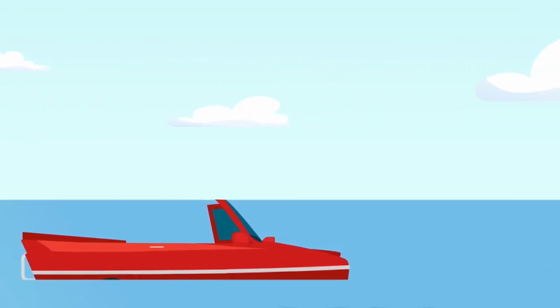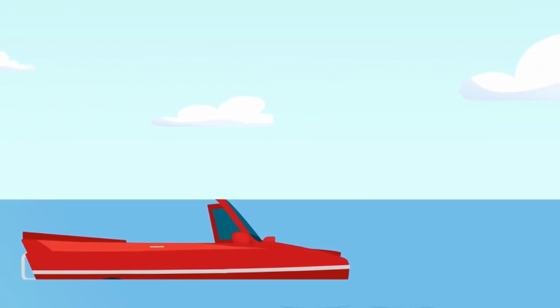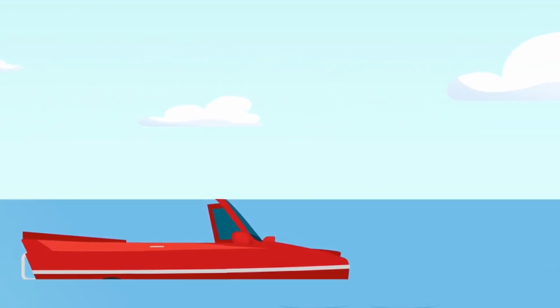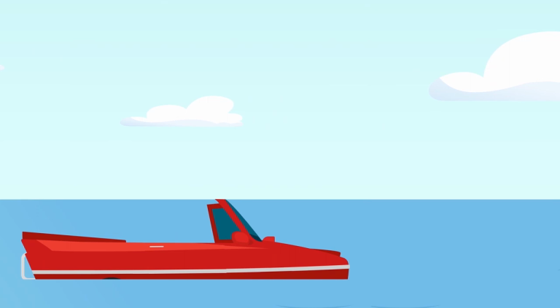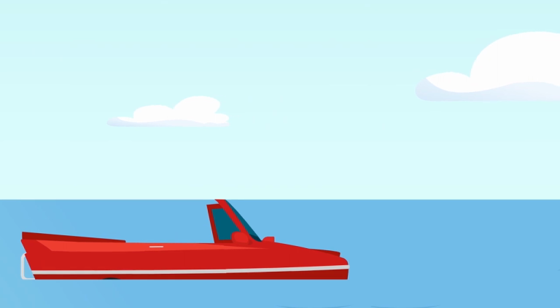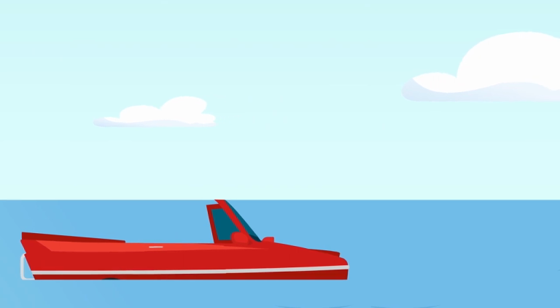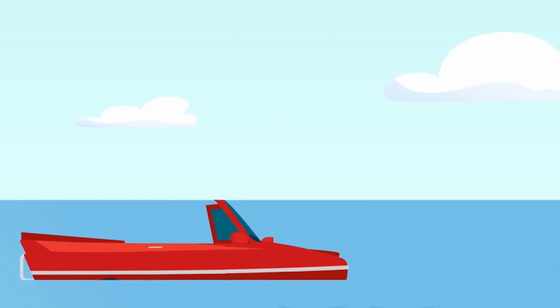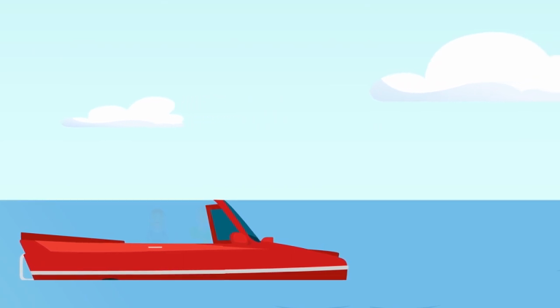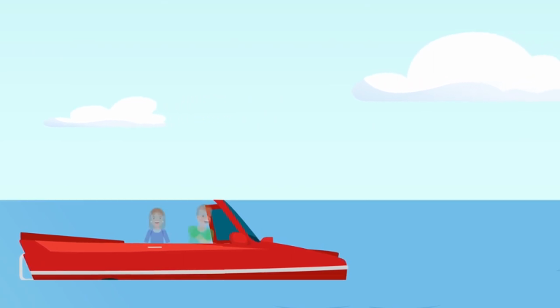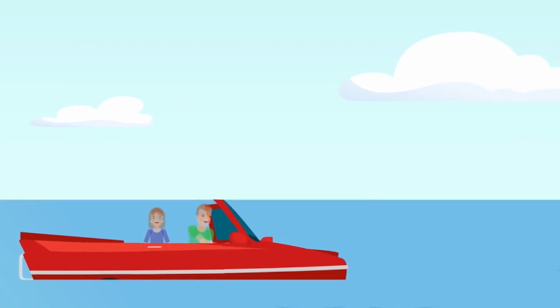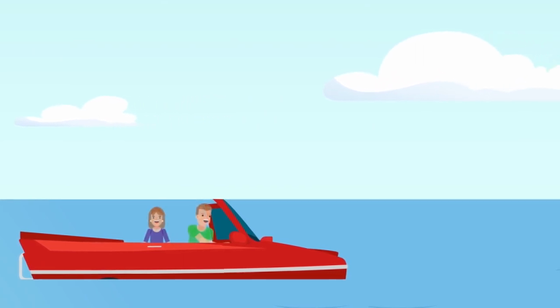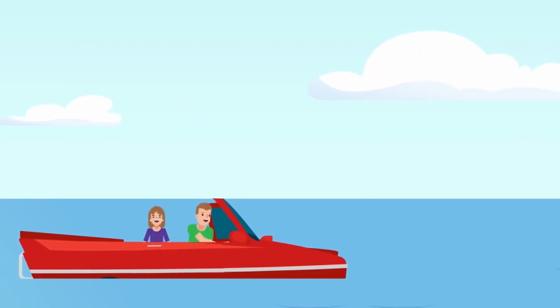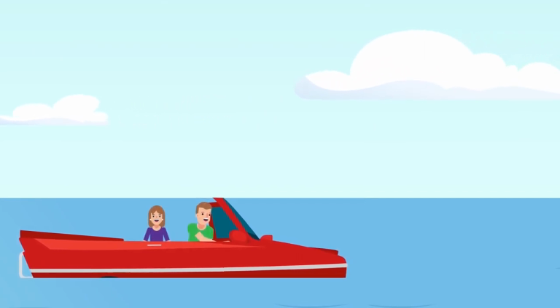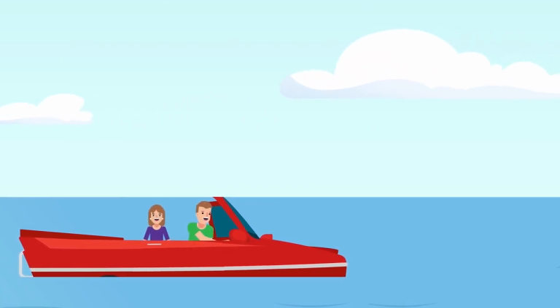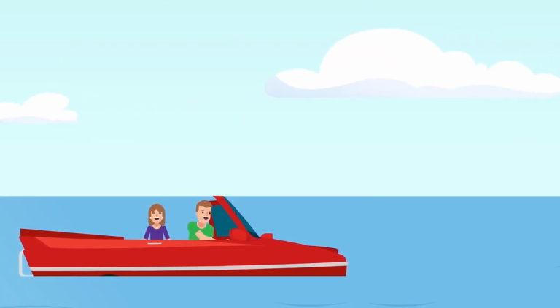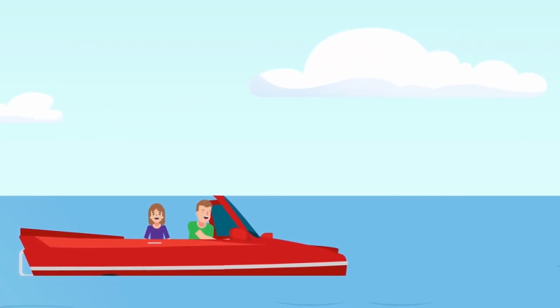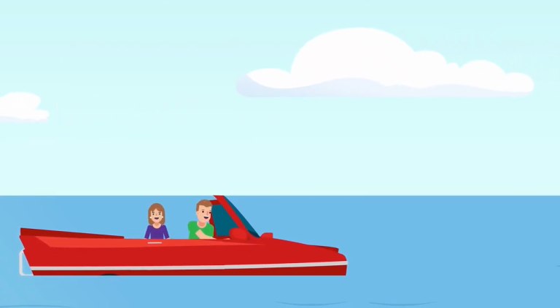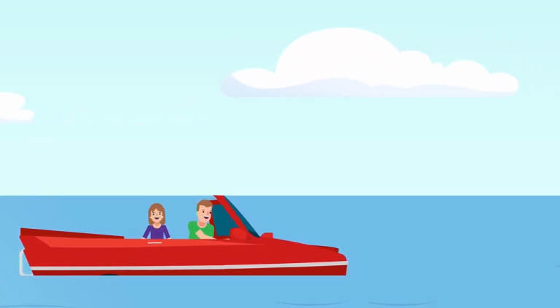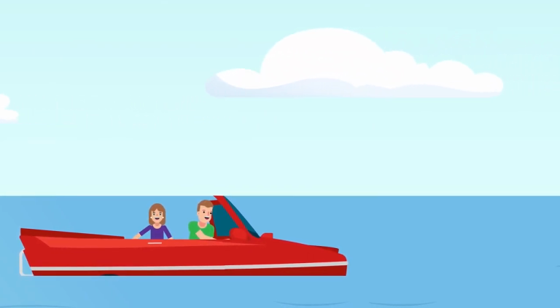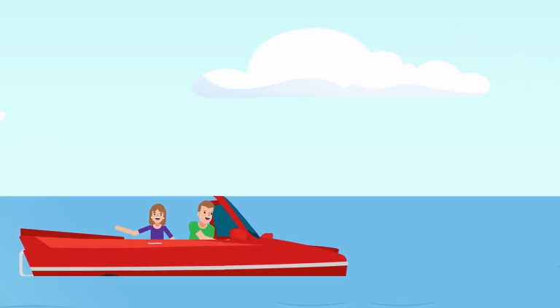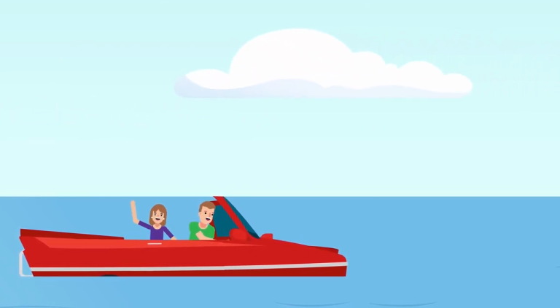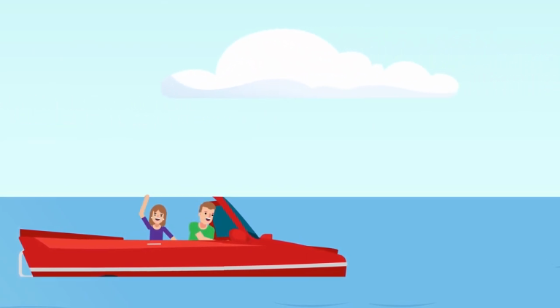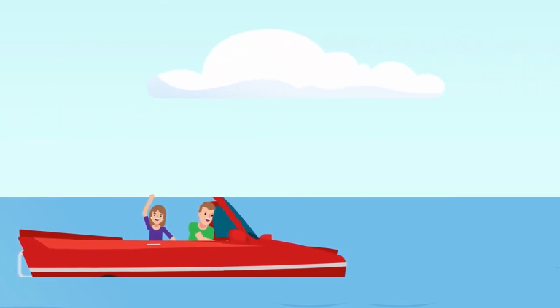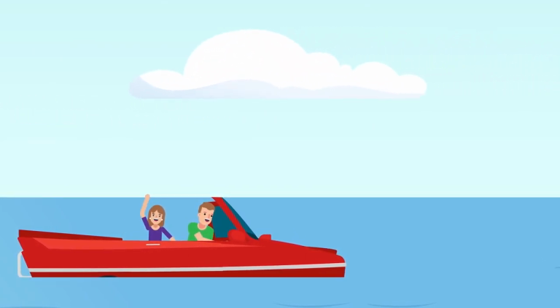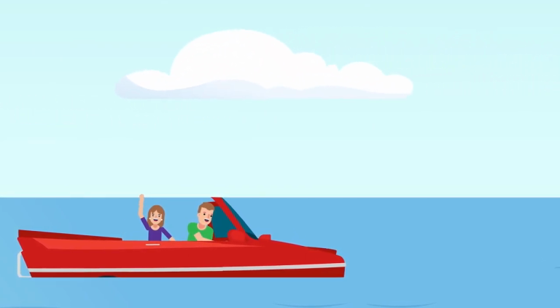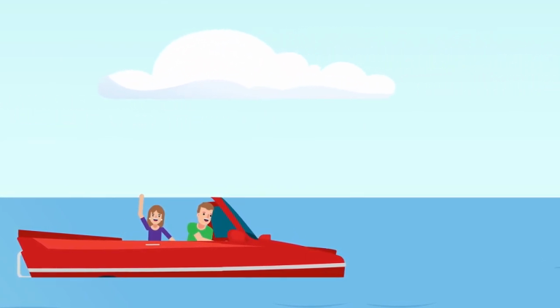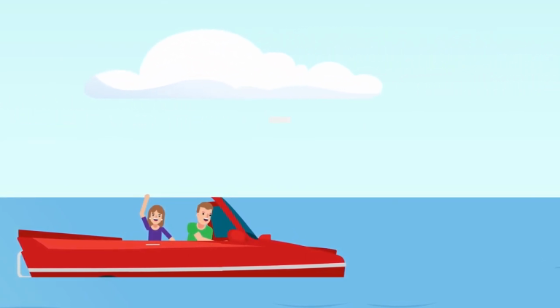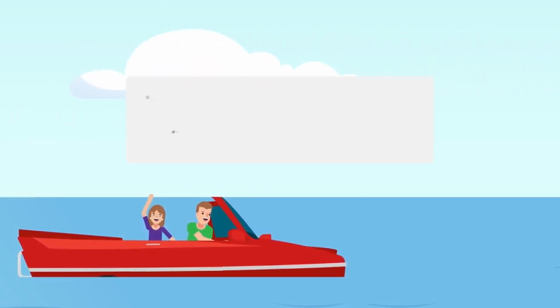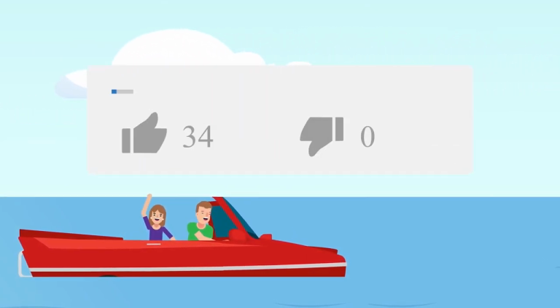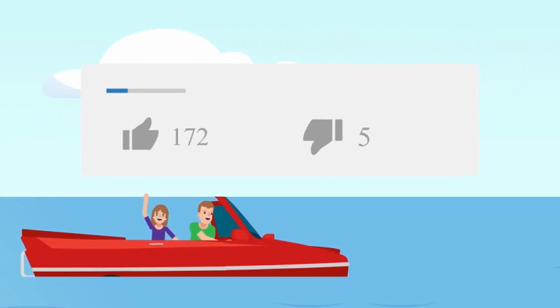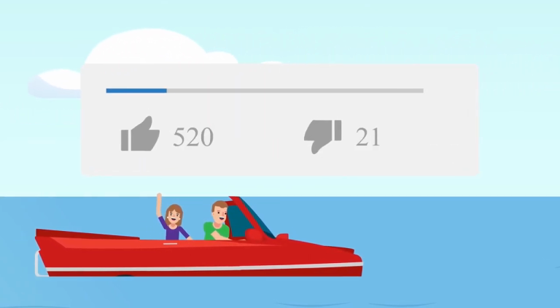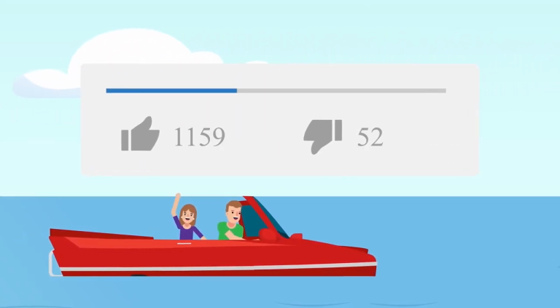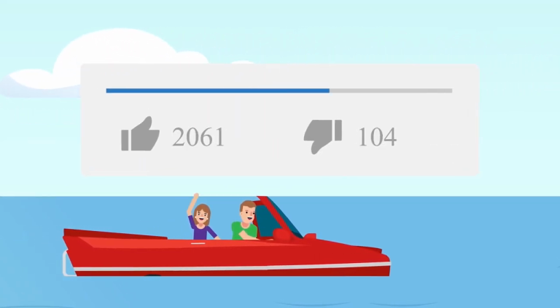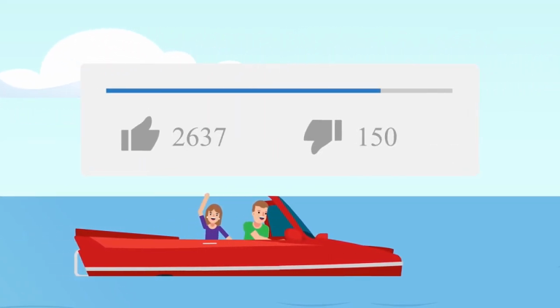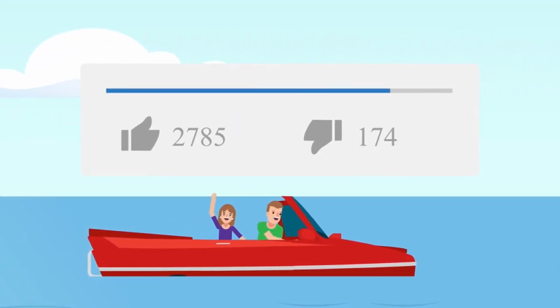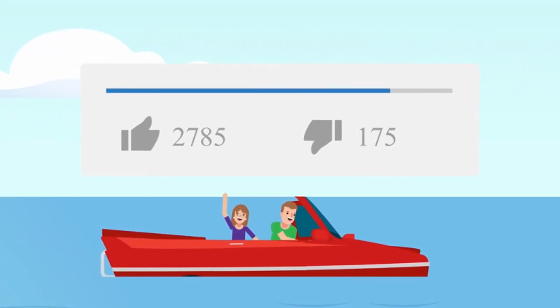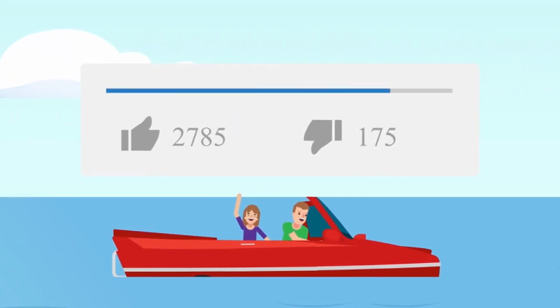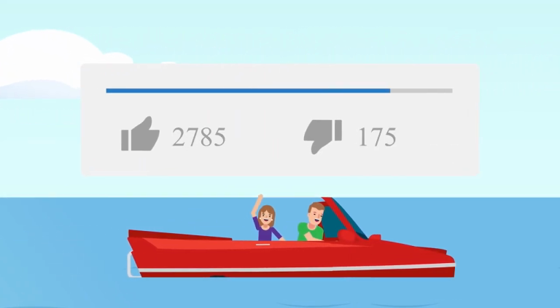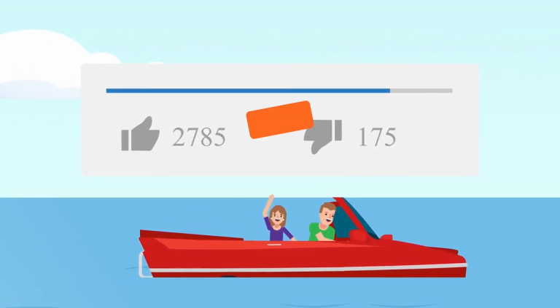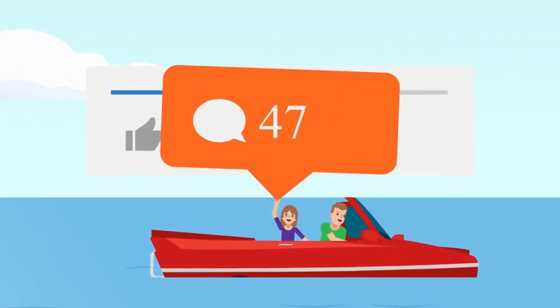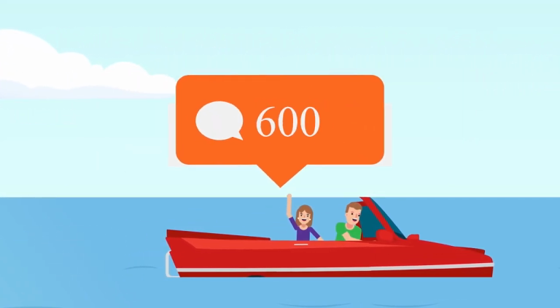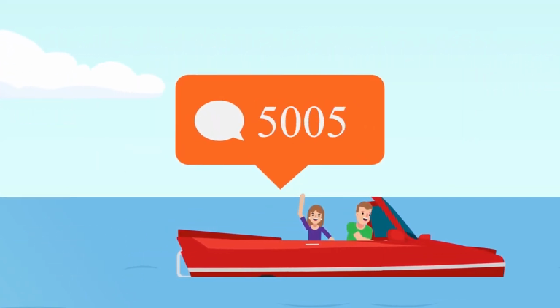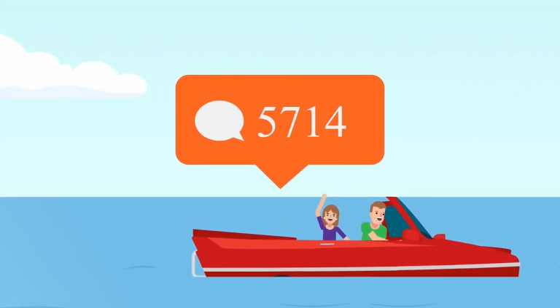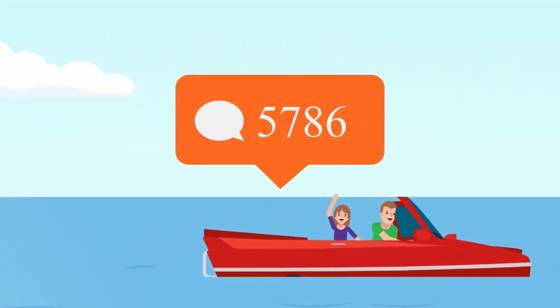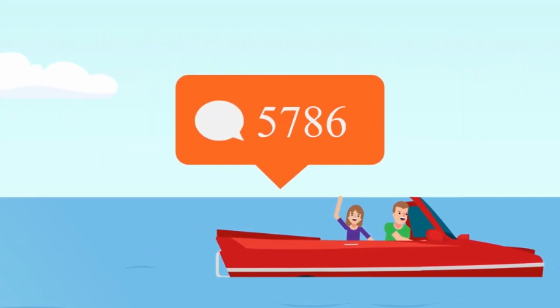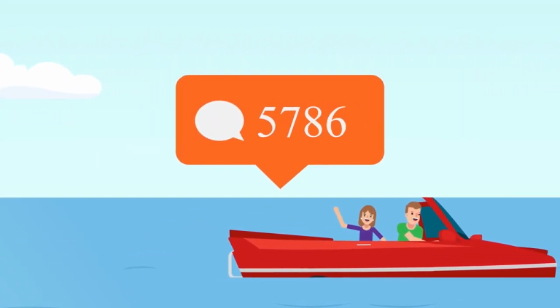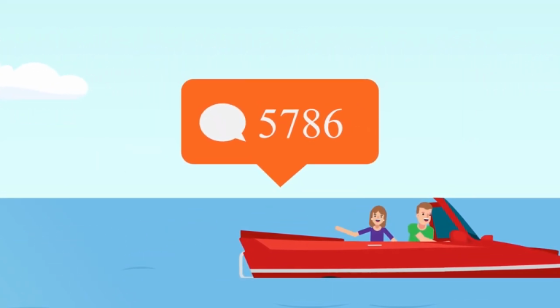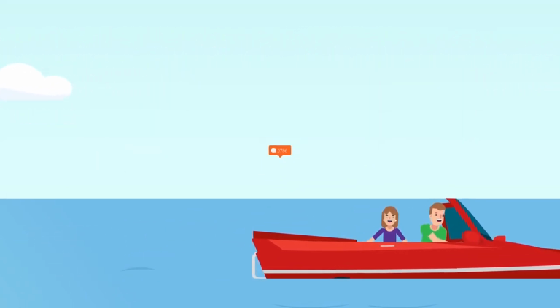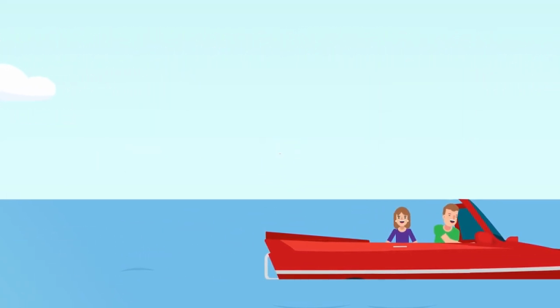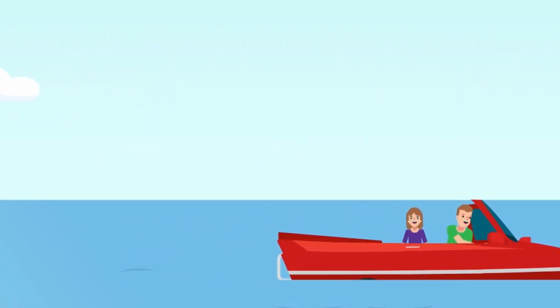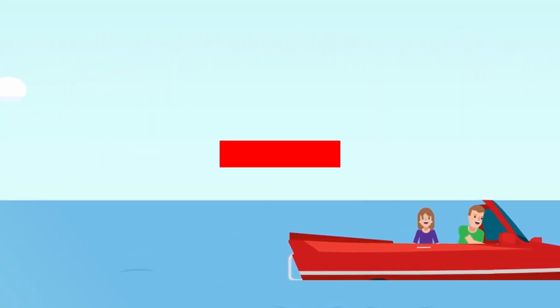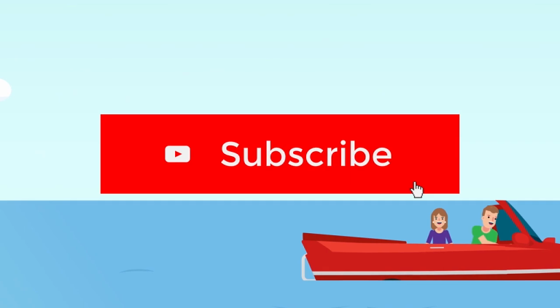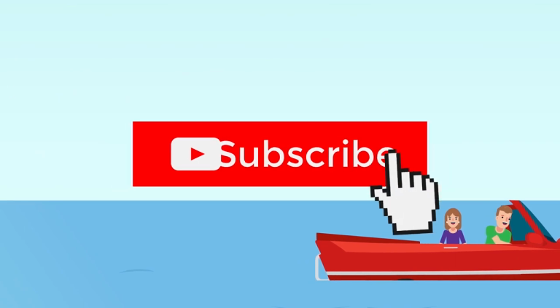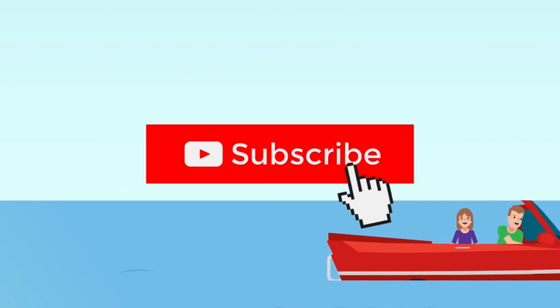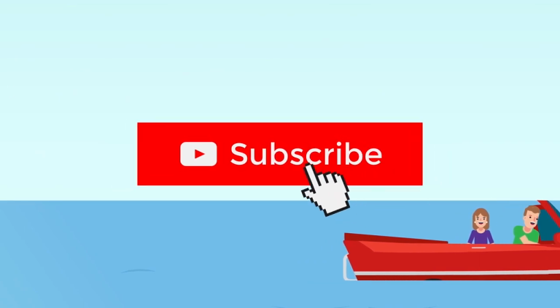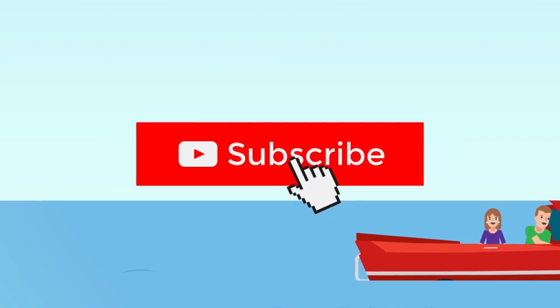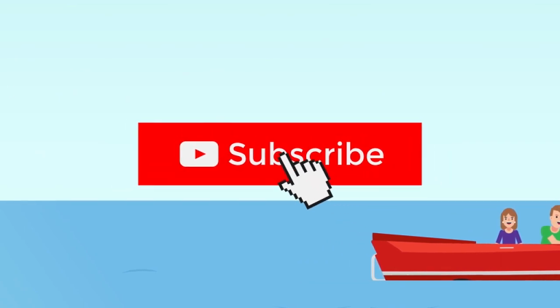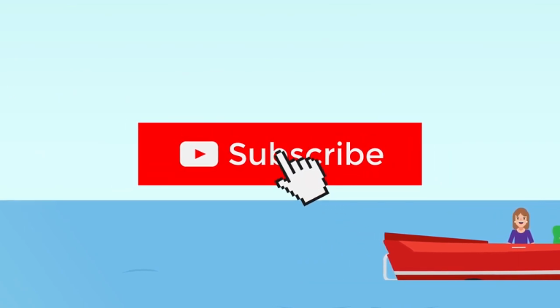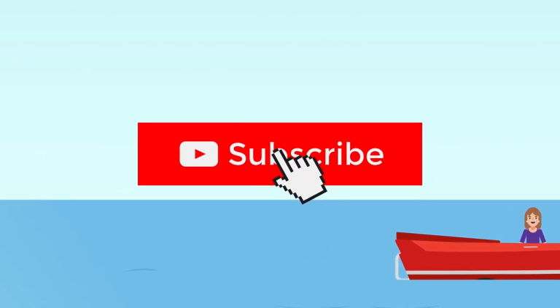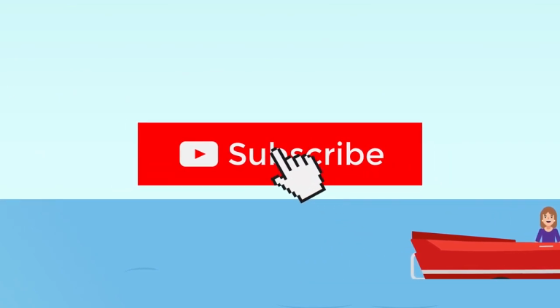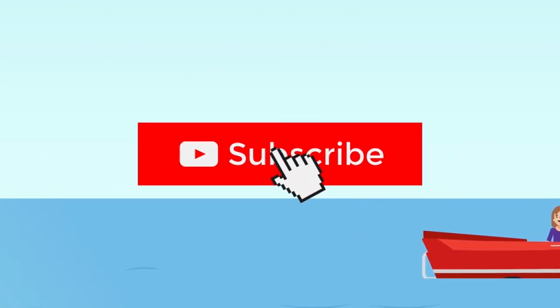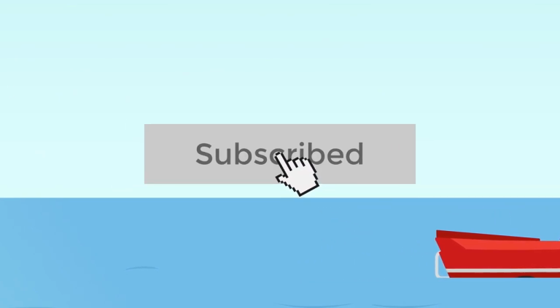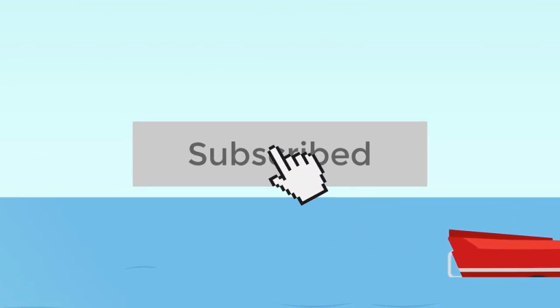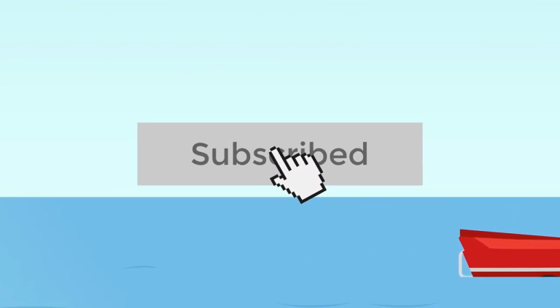Would you like to own a car like this? Where would you go in it? Hit the like button, share your thoughts in the comments, and don't forget to subscribe to our channel.